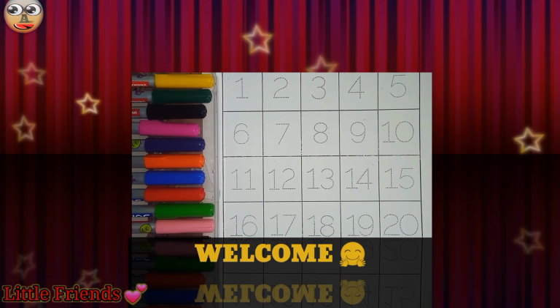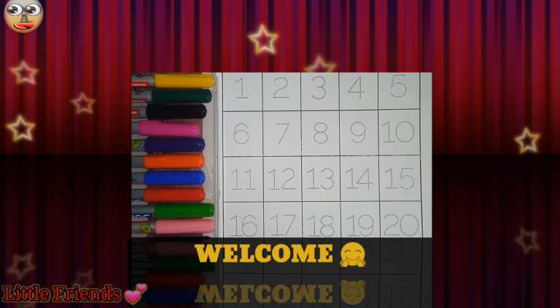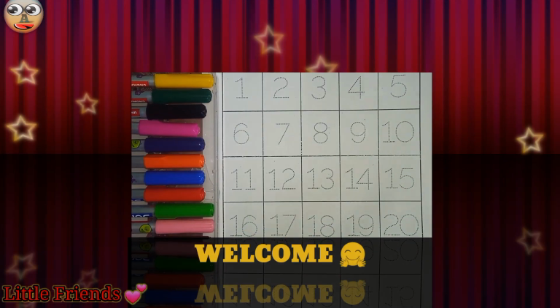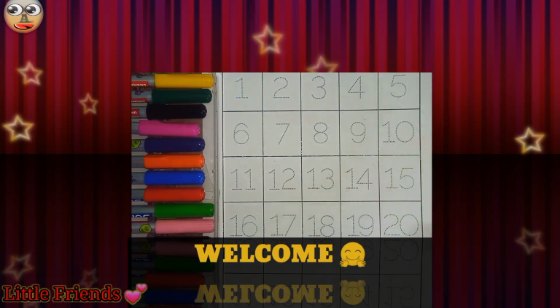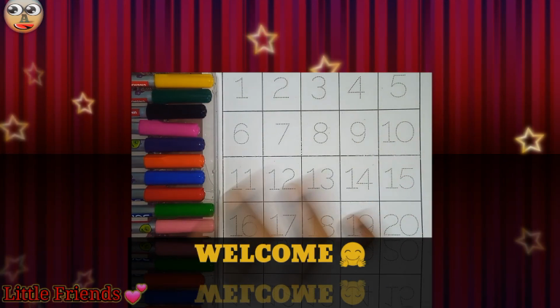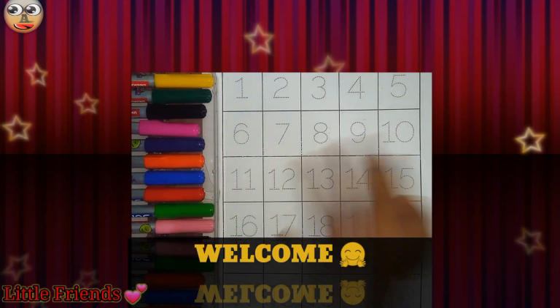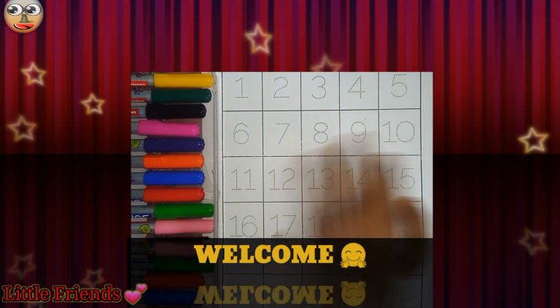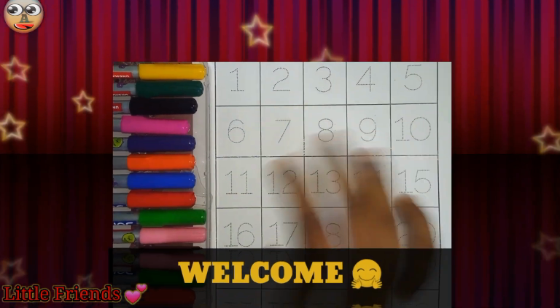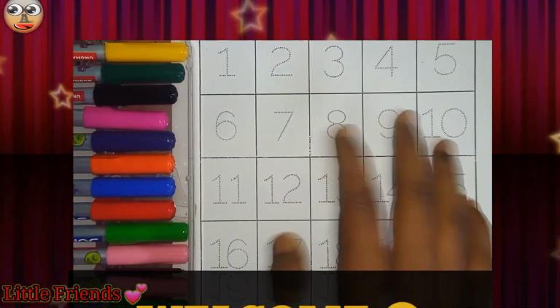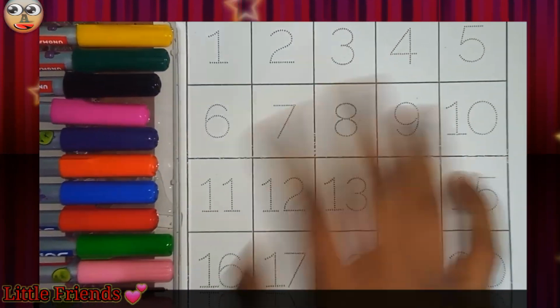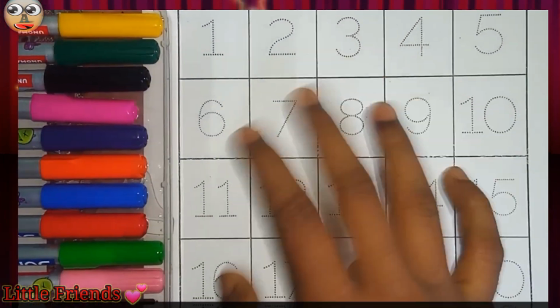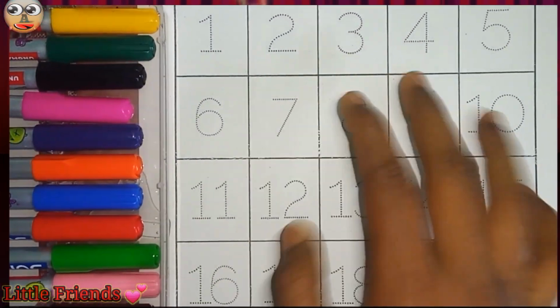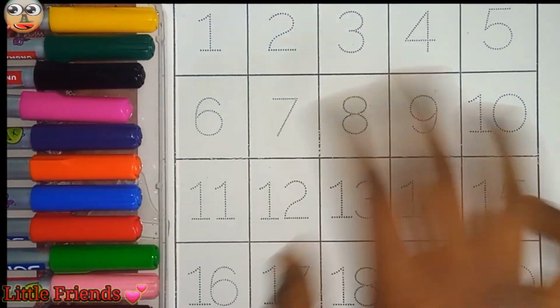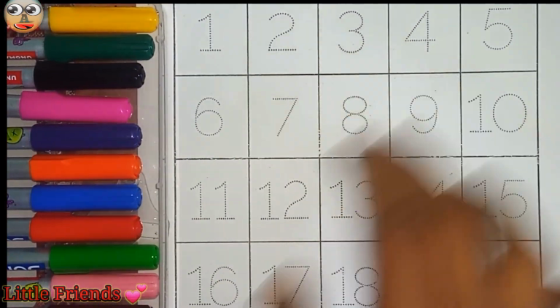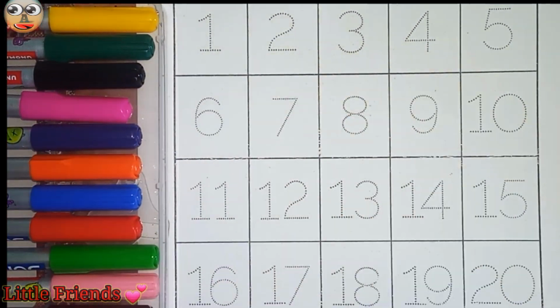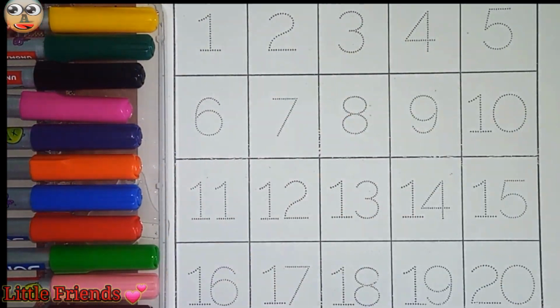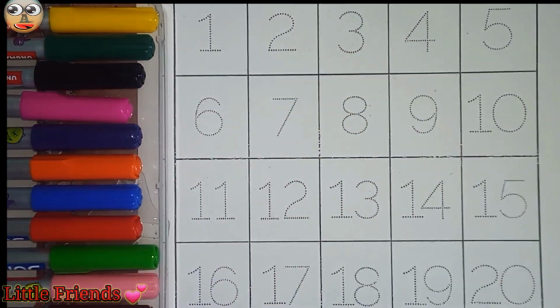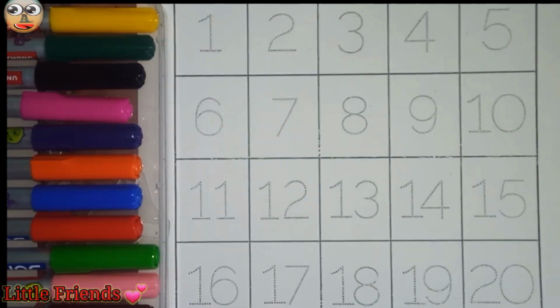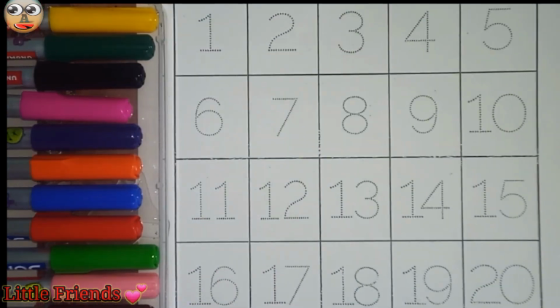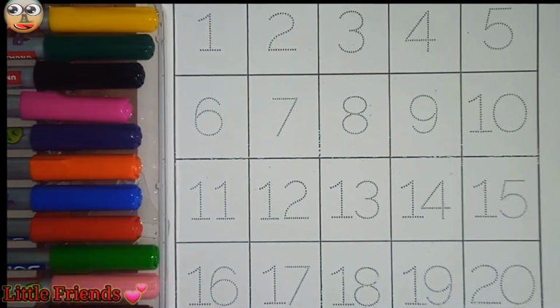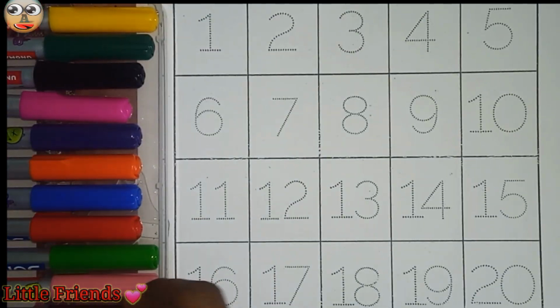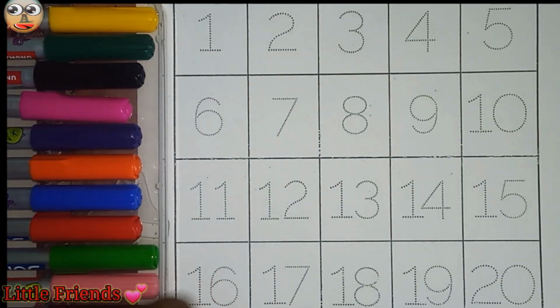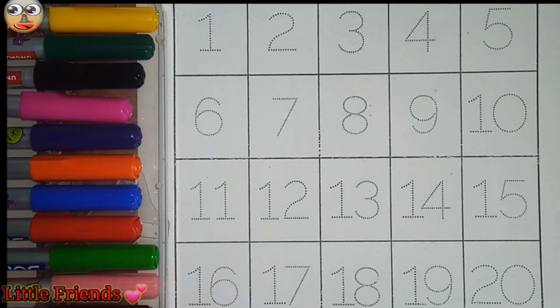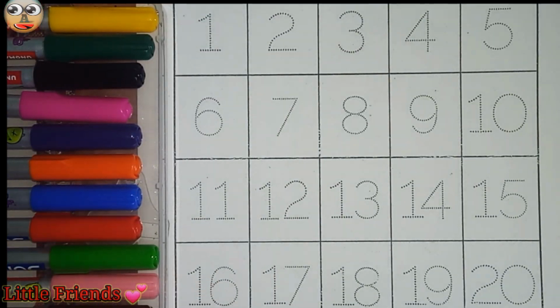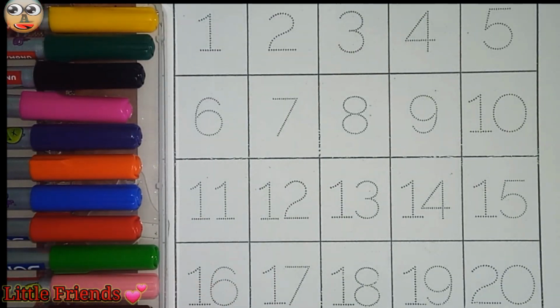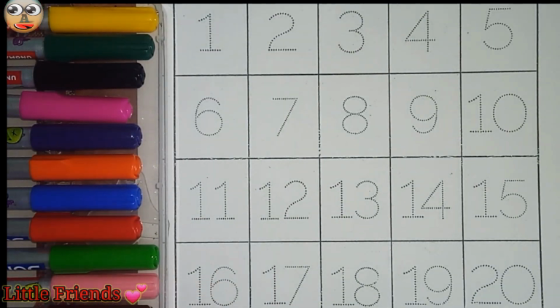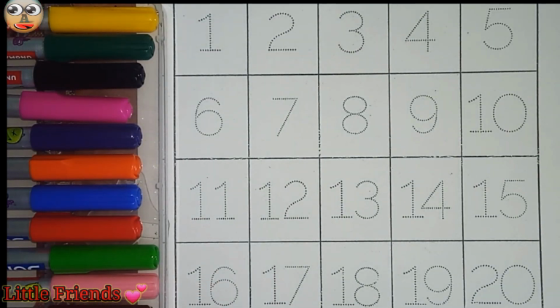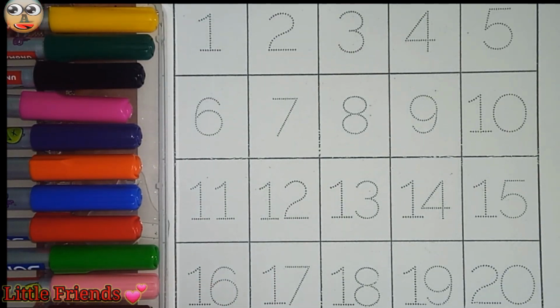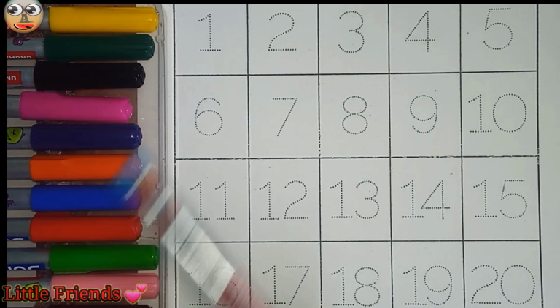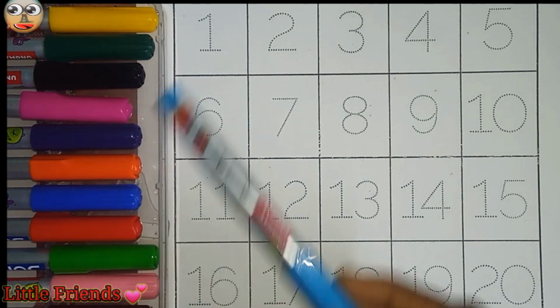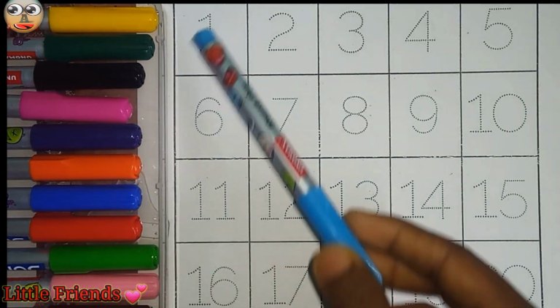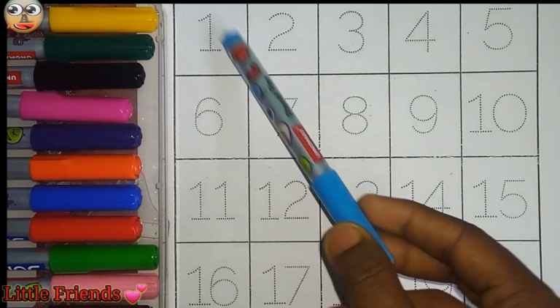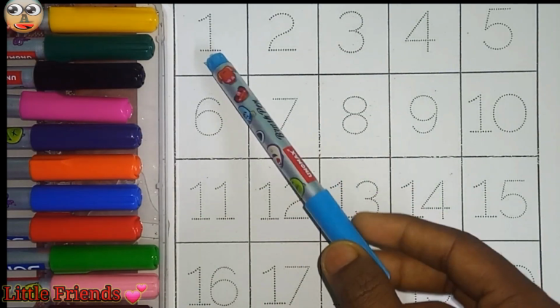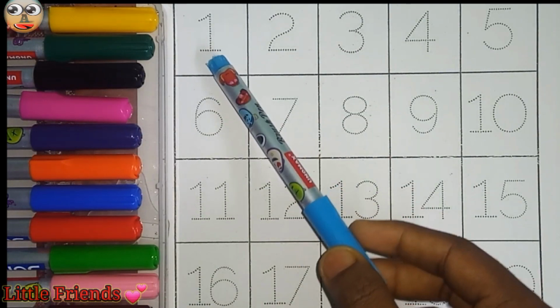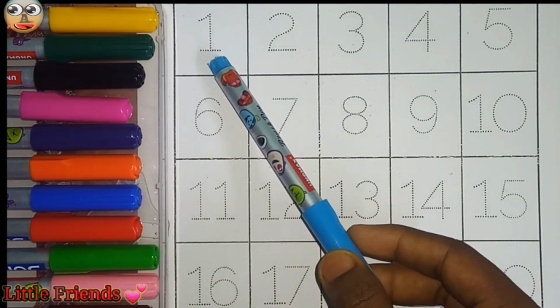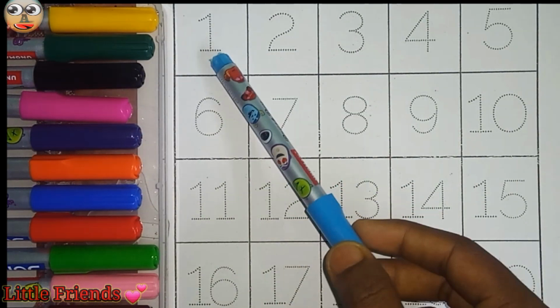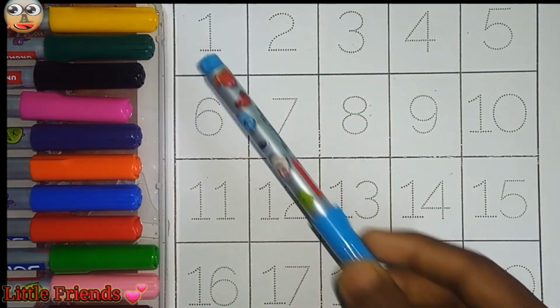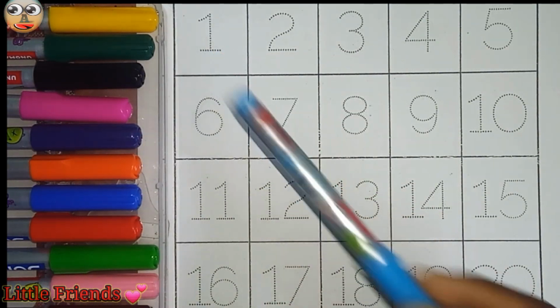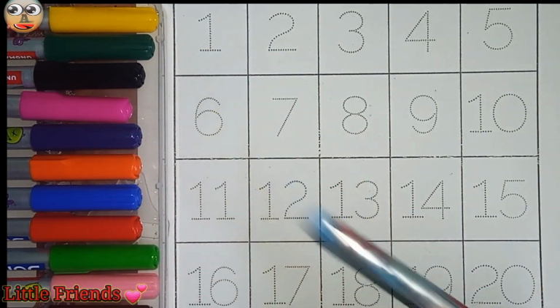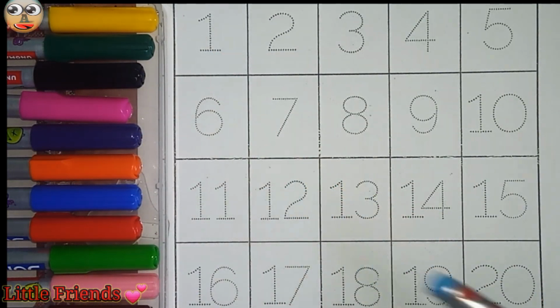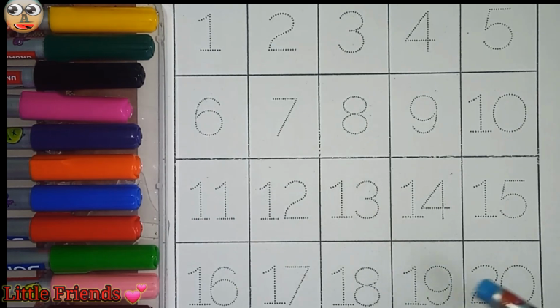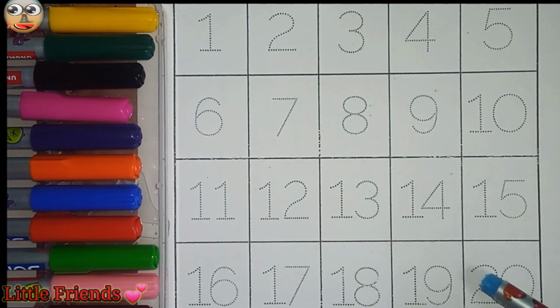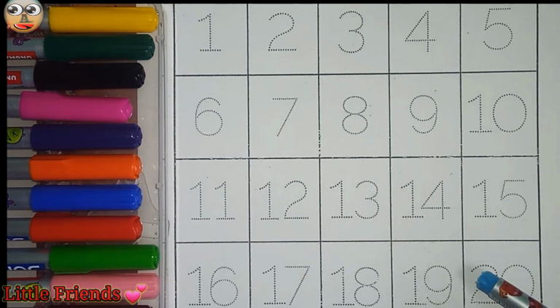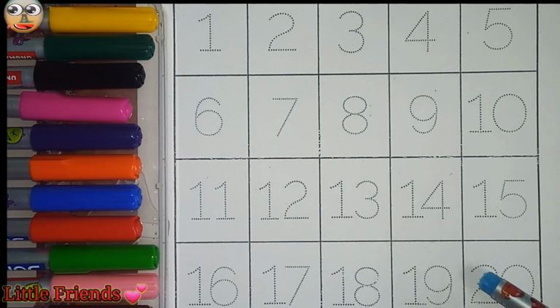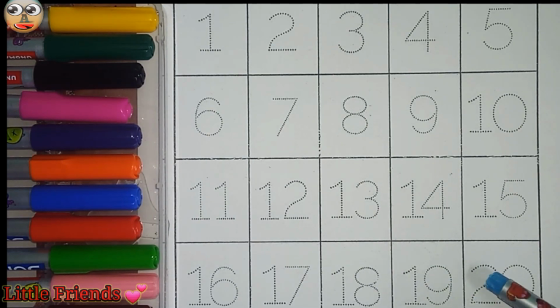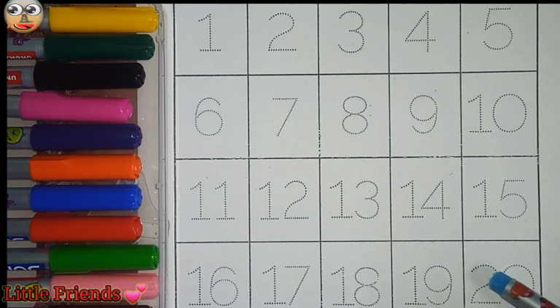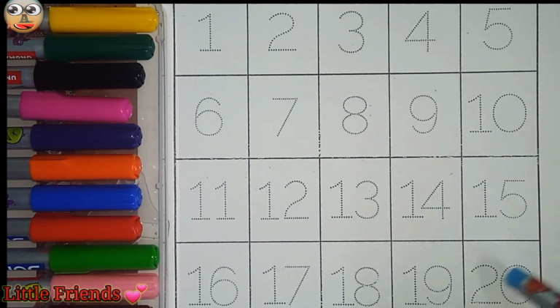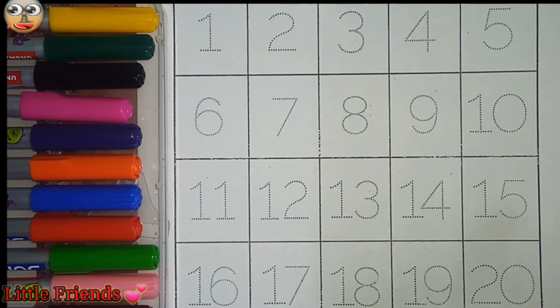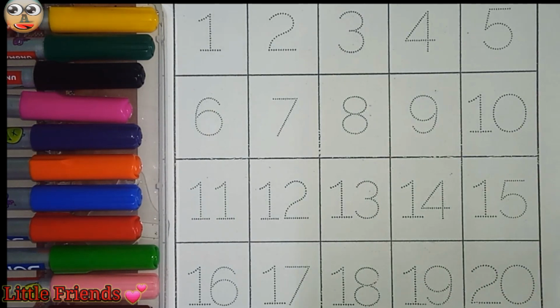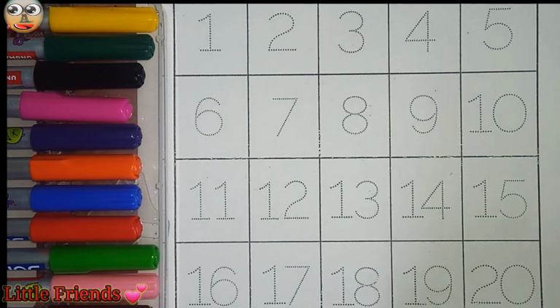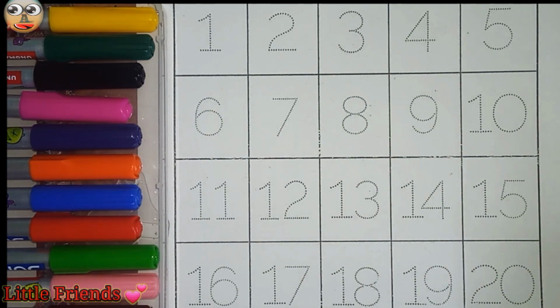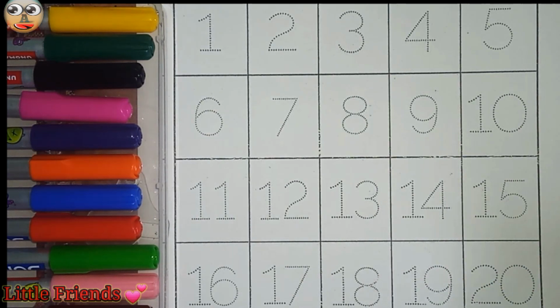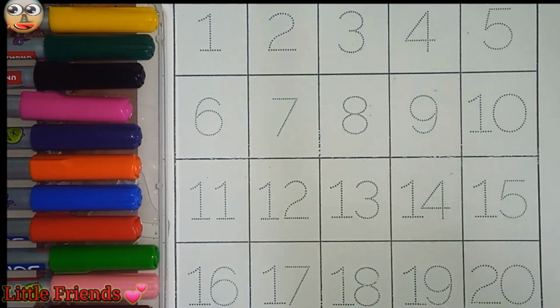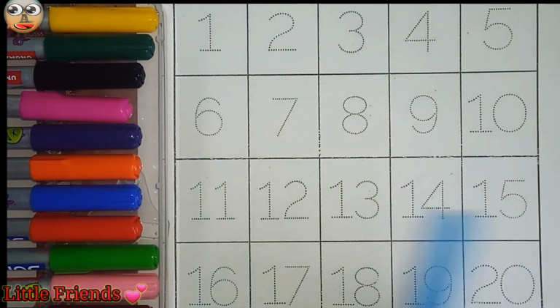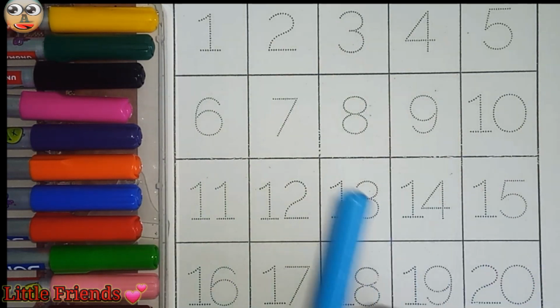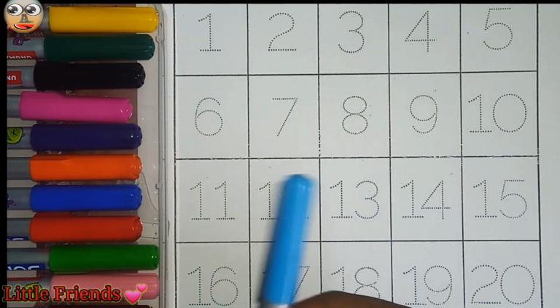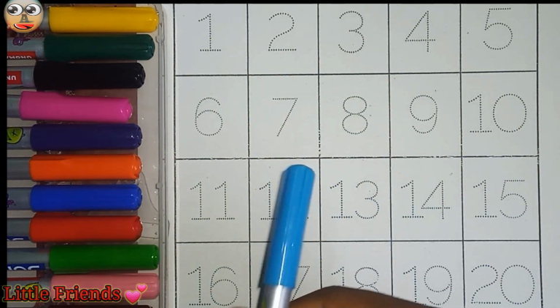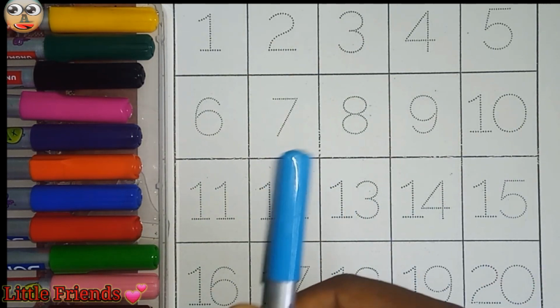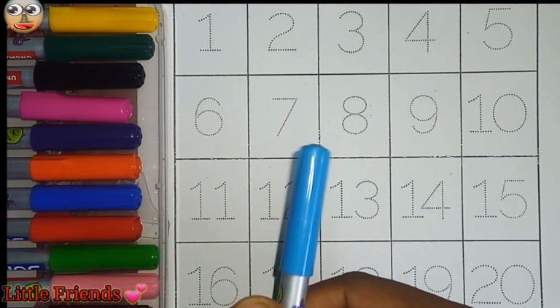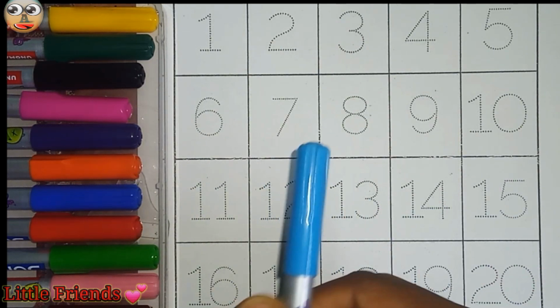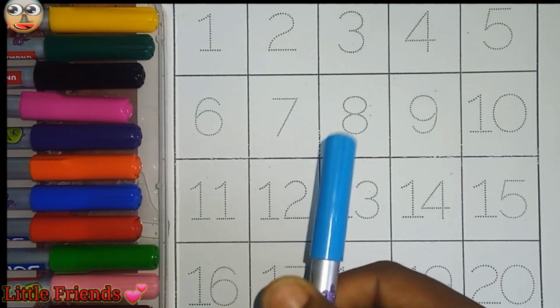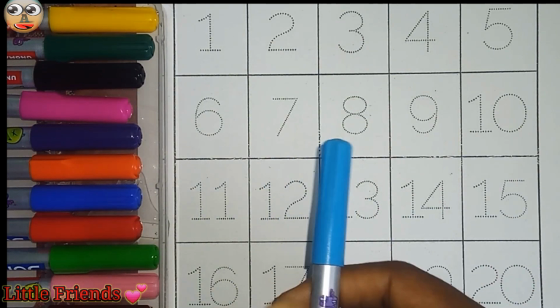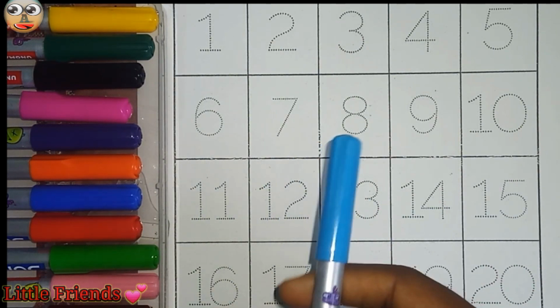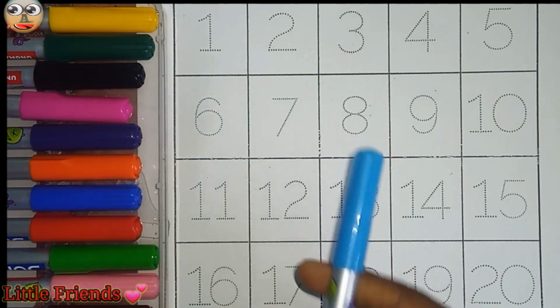Hello kids, today we will be counting from 1 to 20. Let's know the color names.